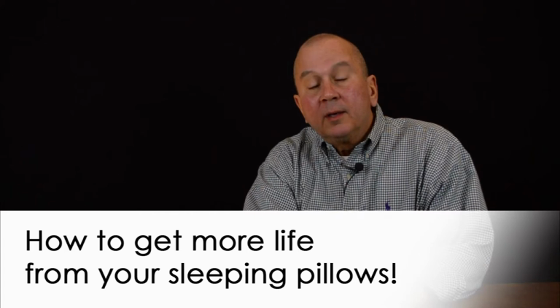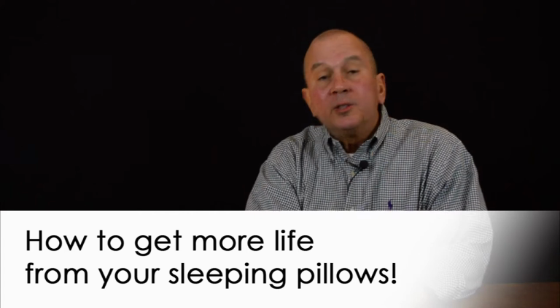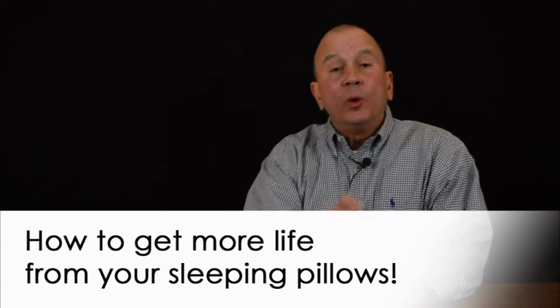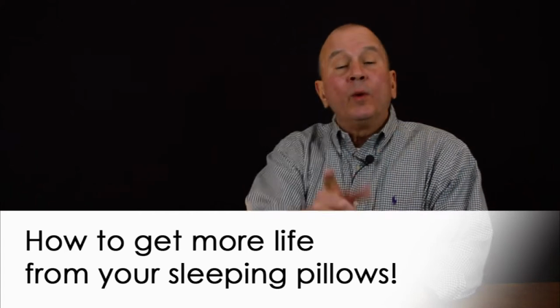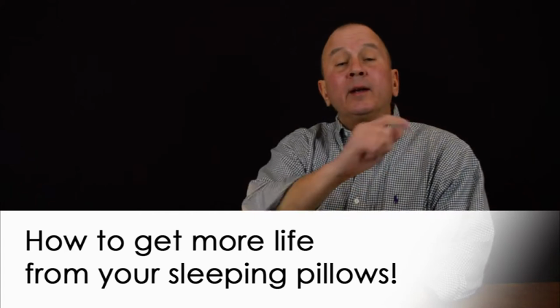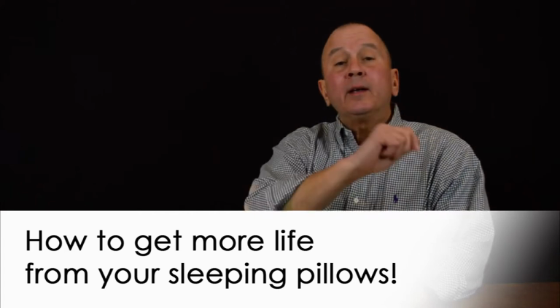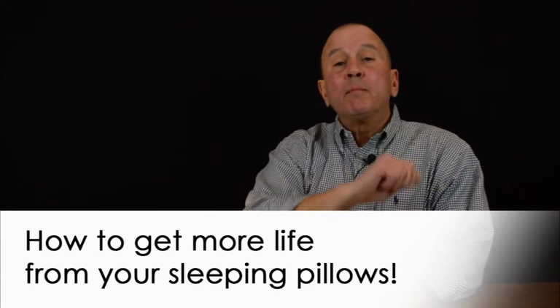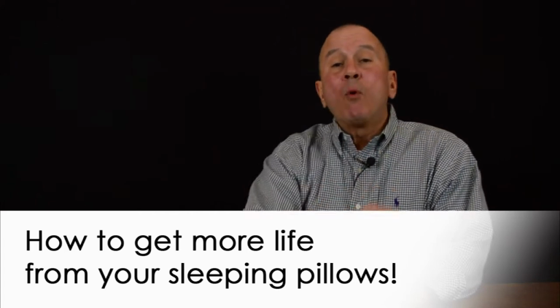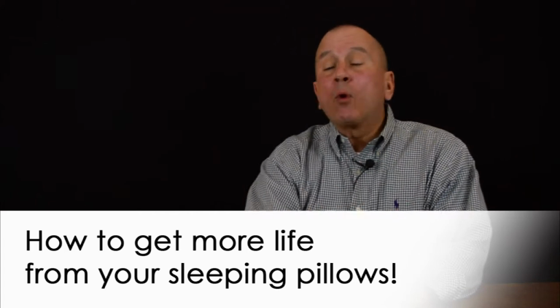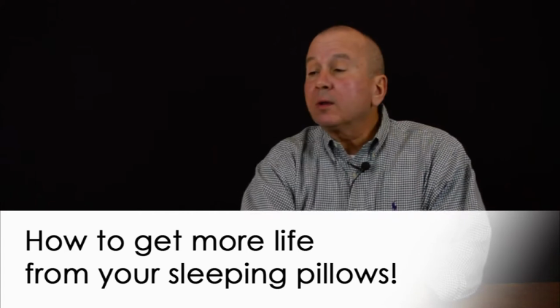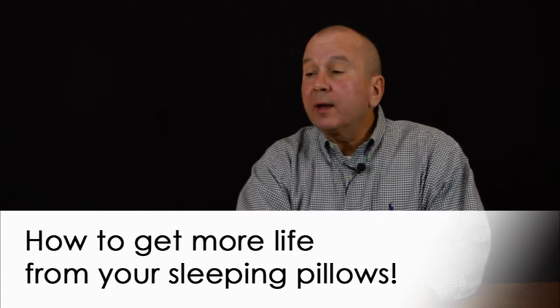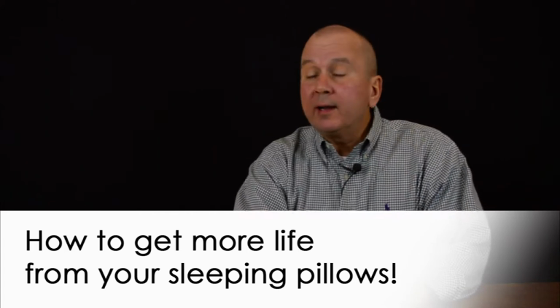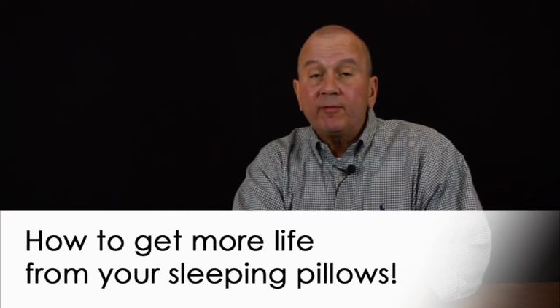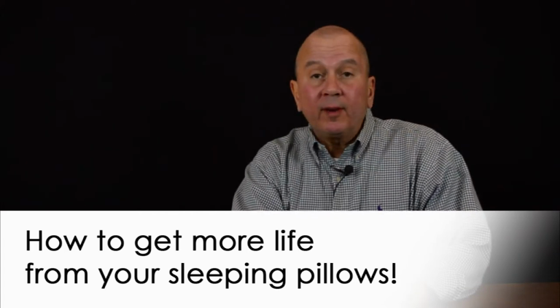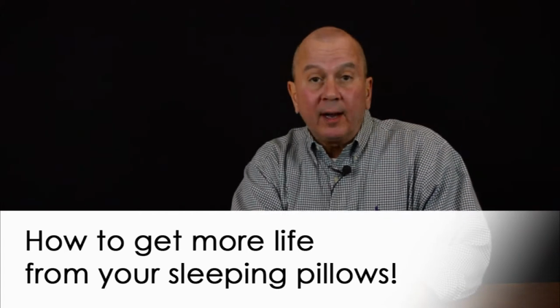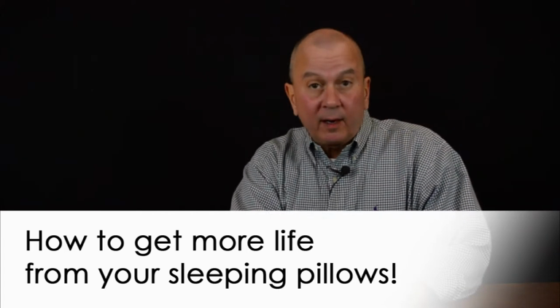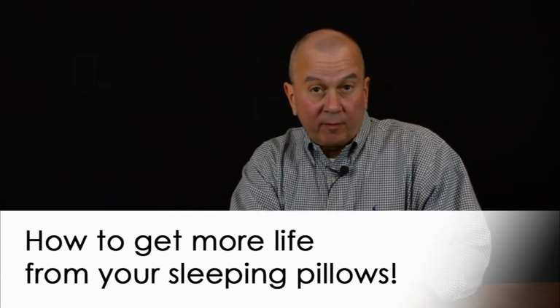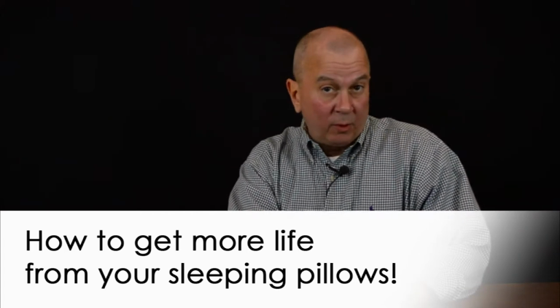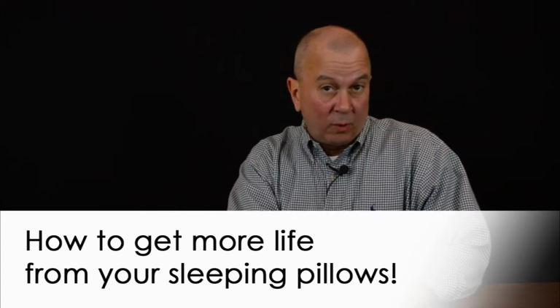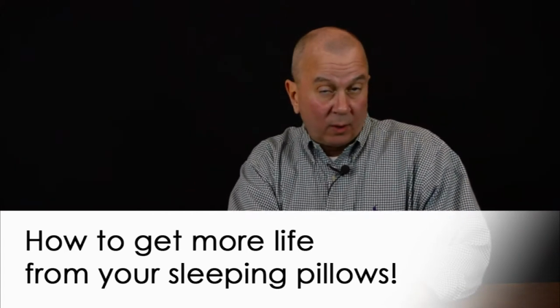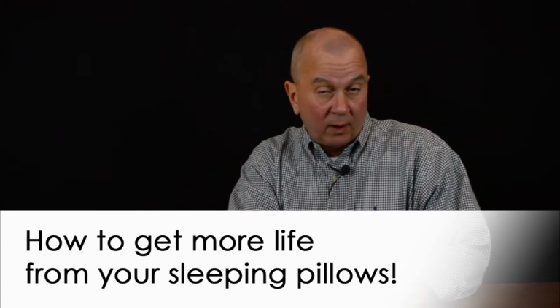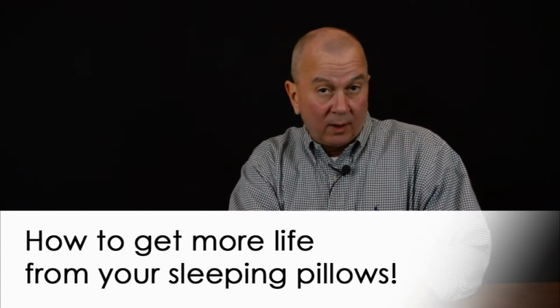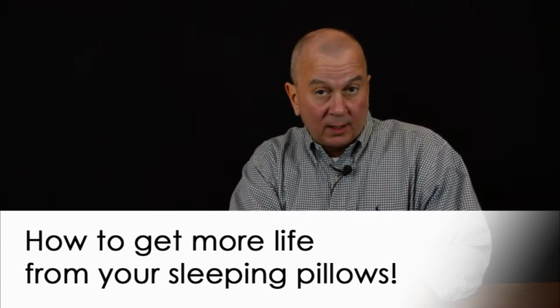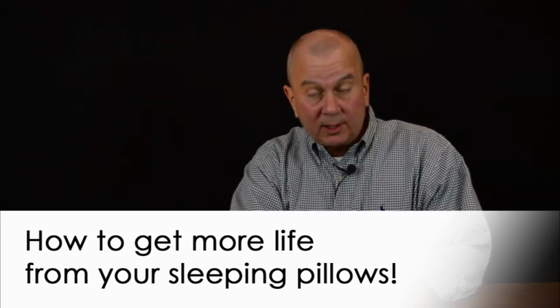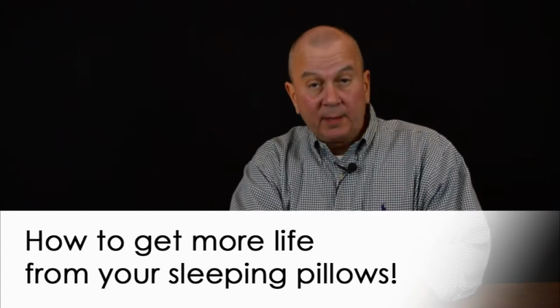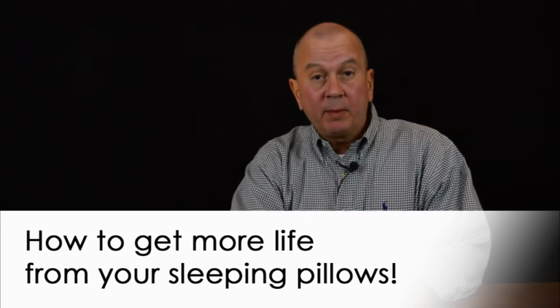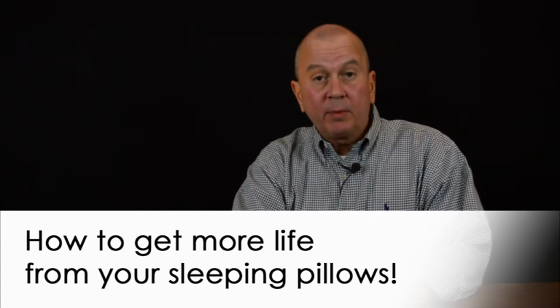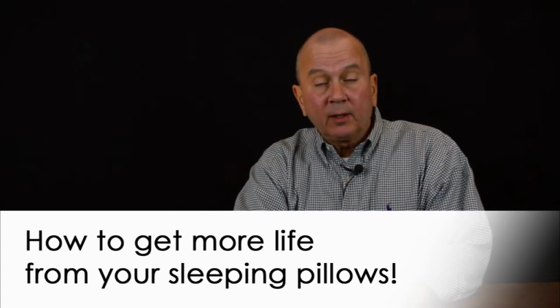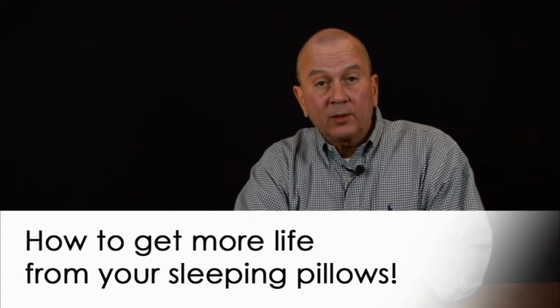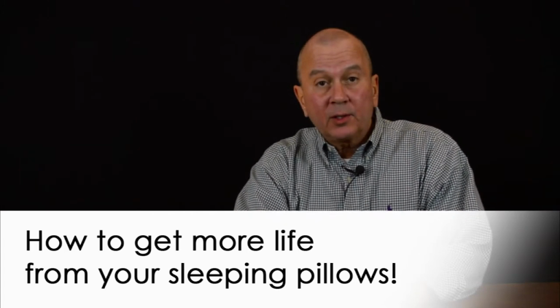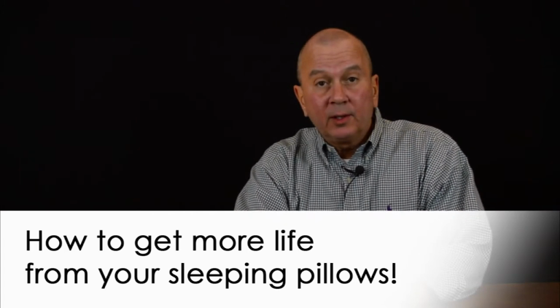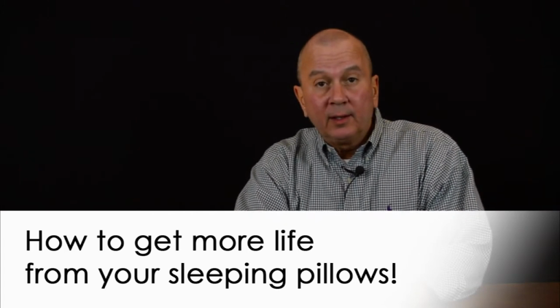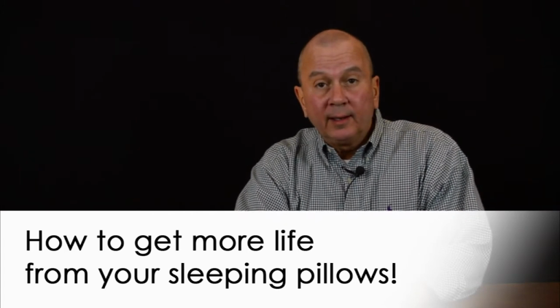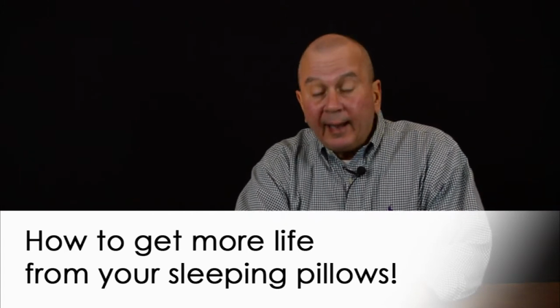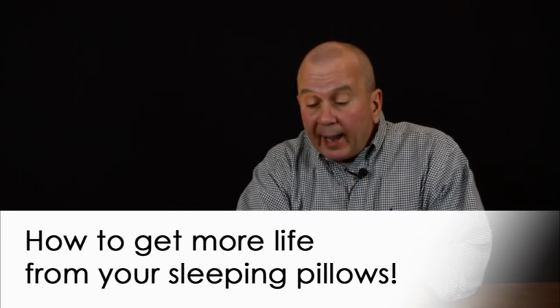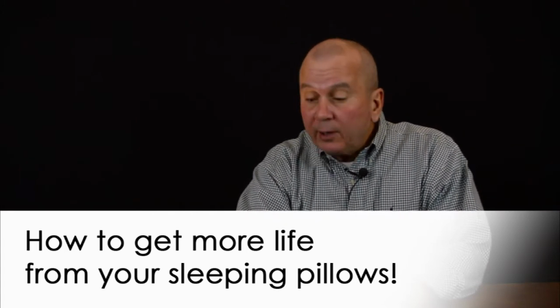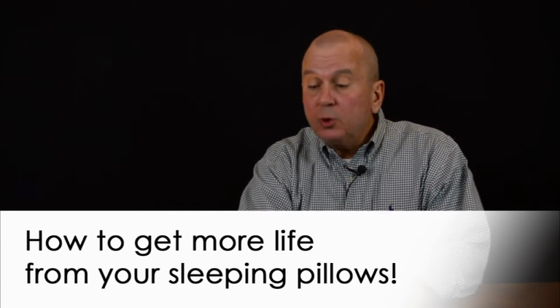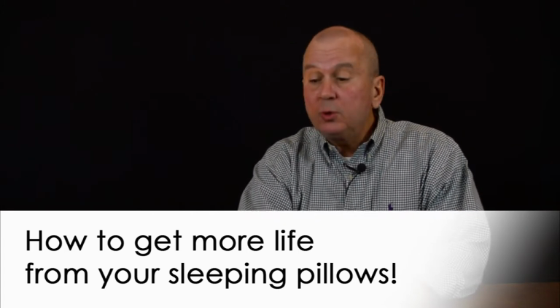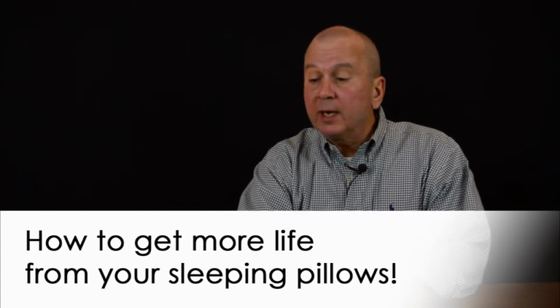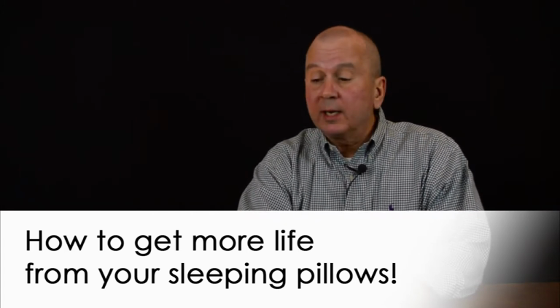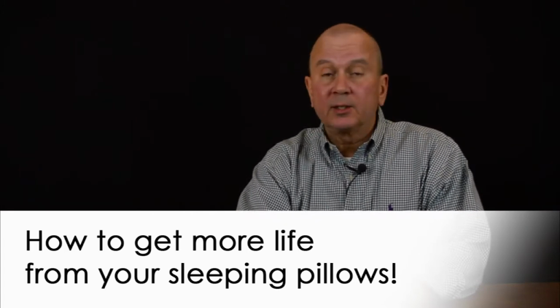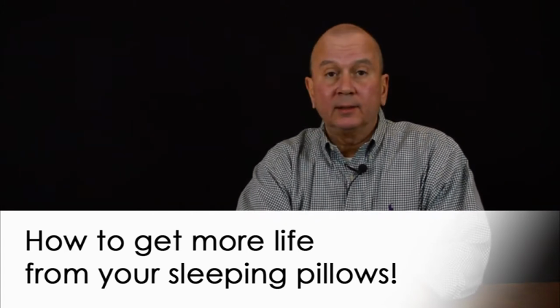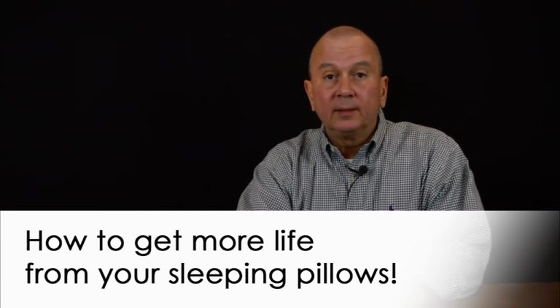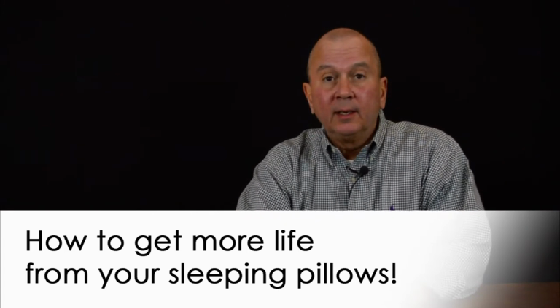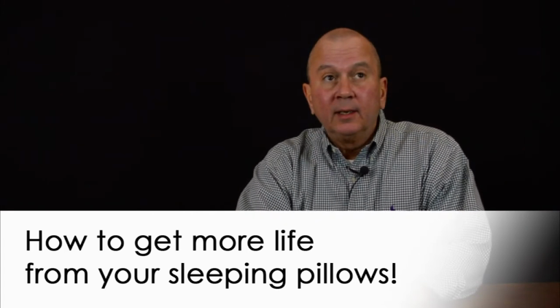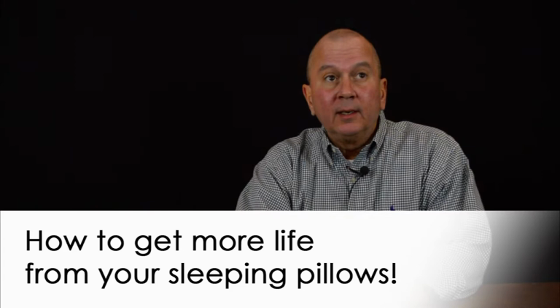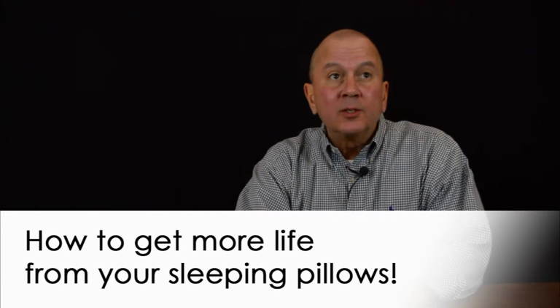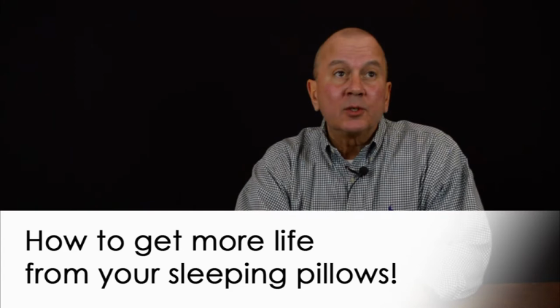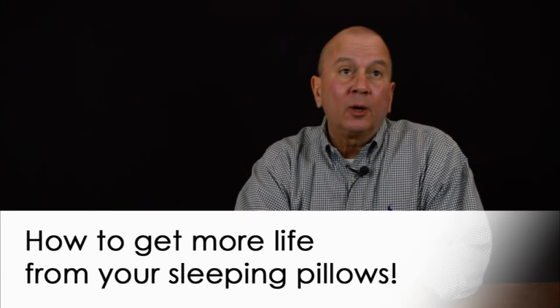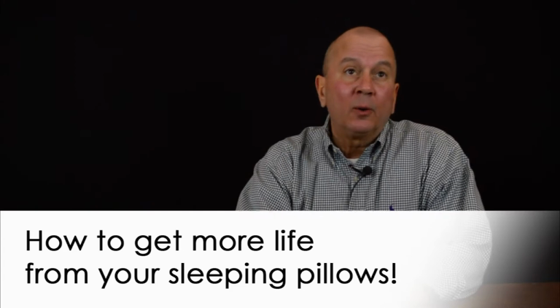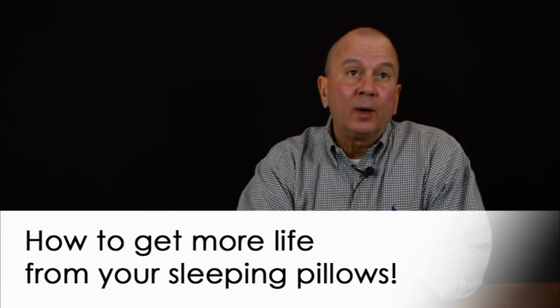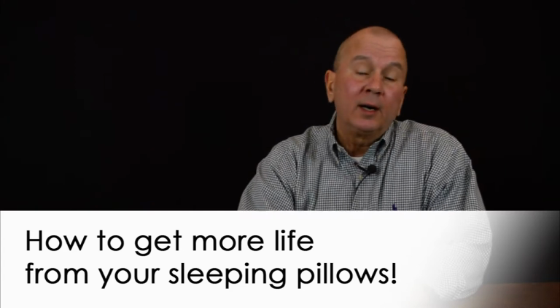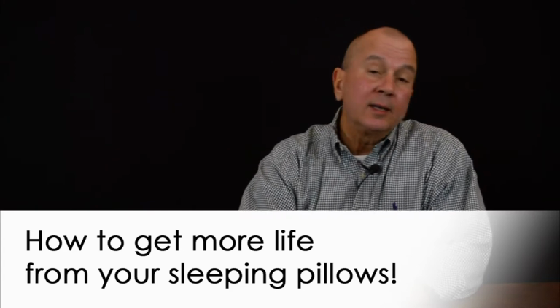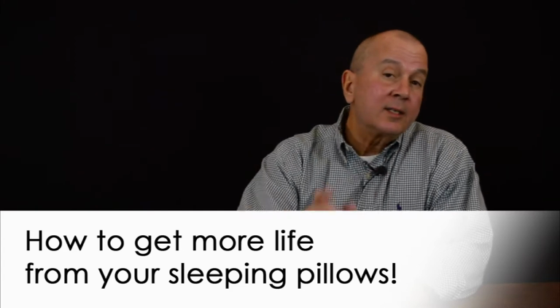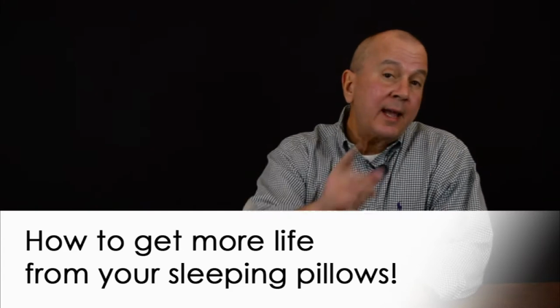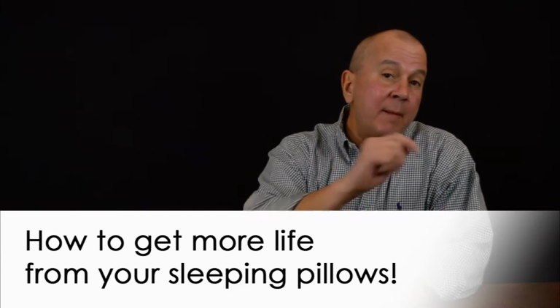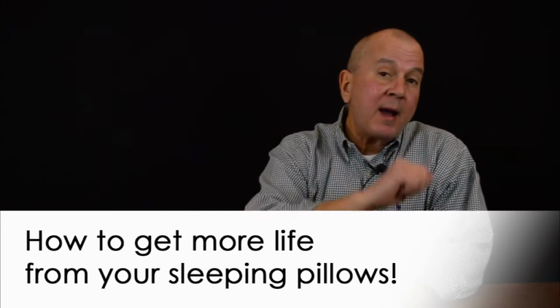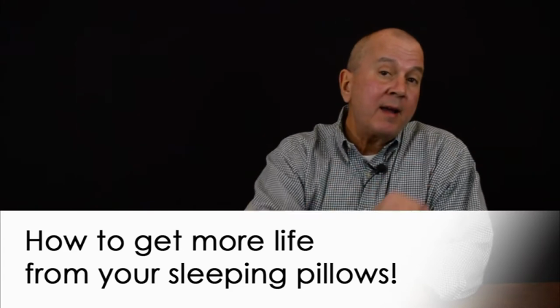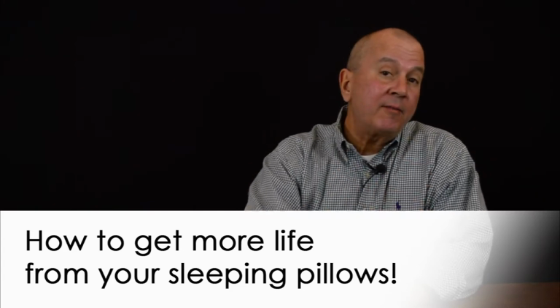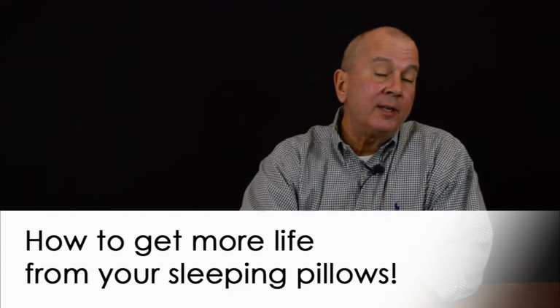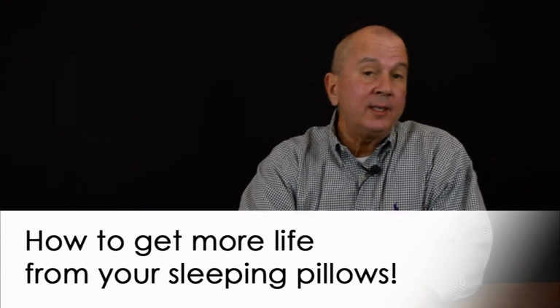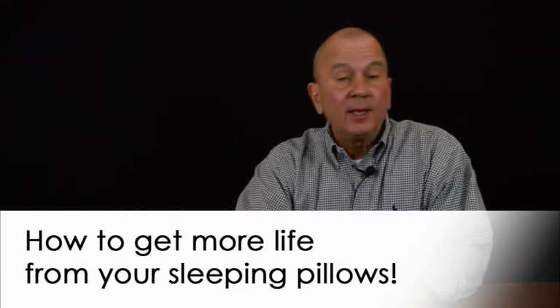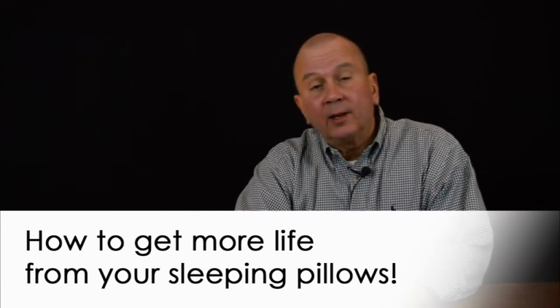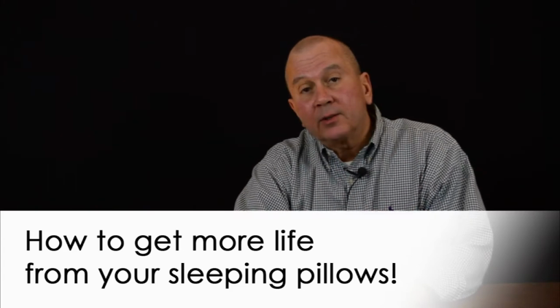Do you want to get more life out of your sleeping pillows? Who doesn't? Stand by for details.